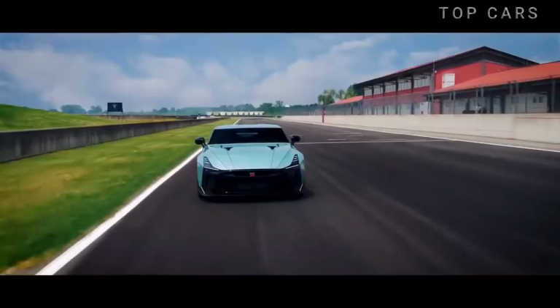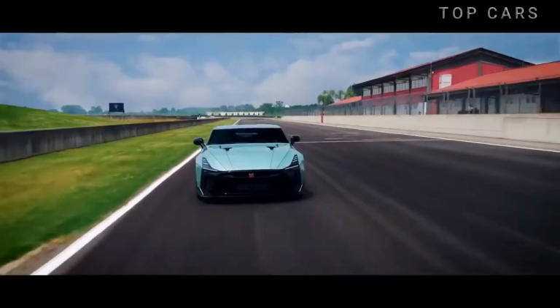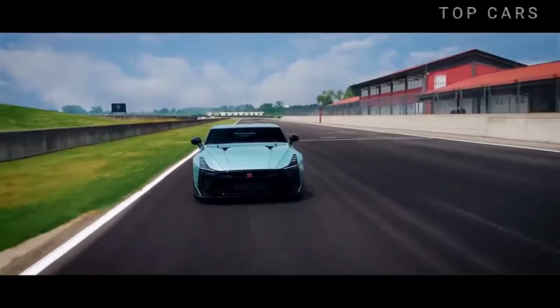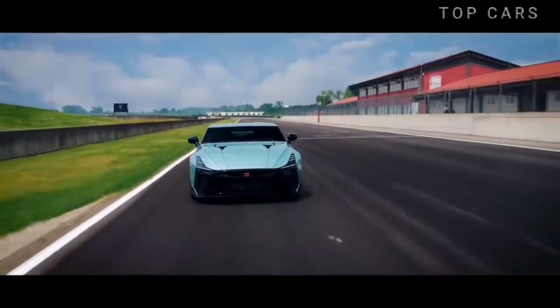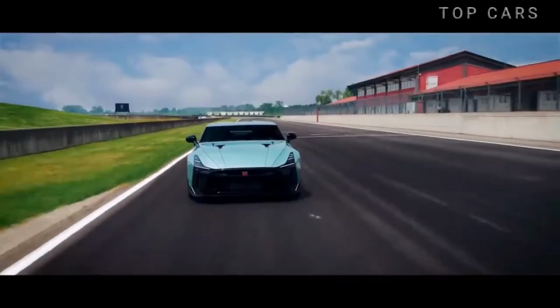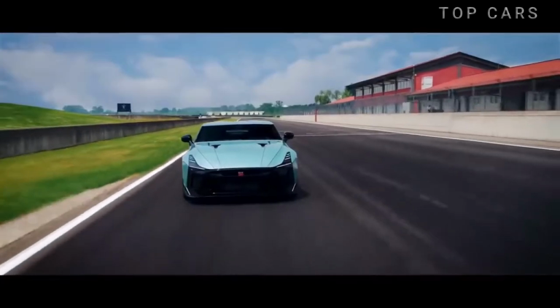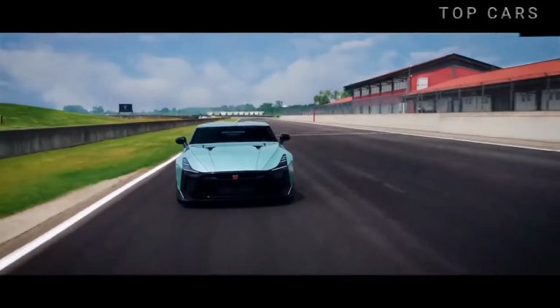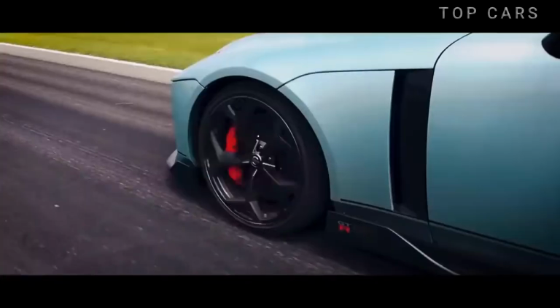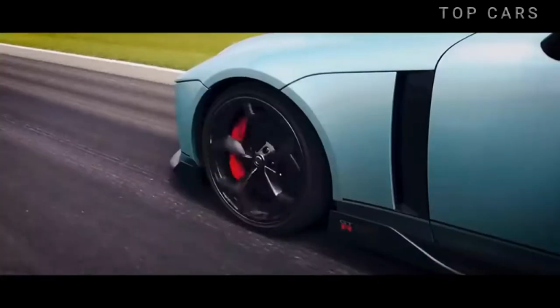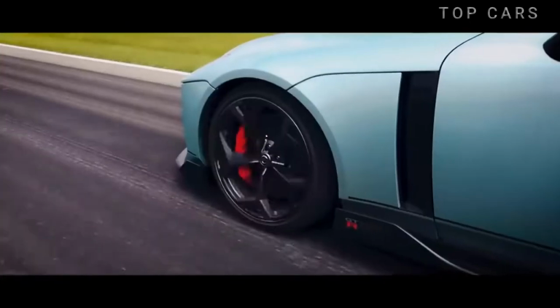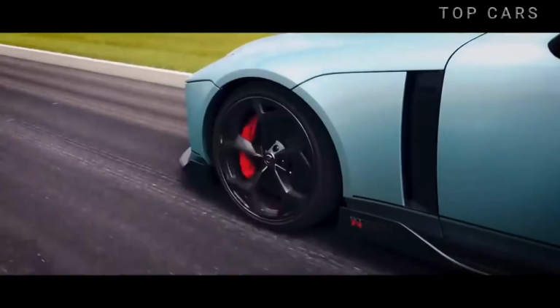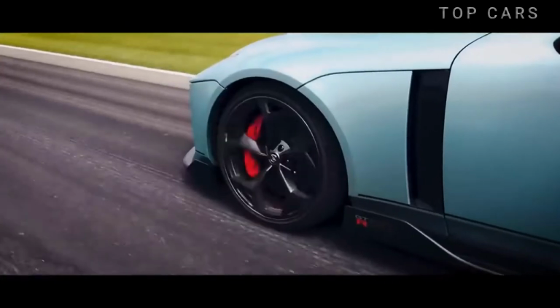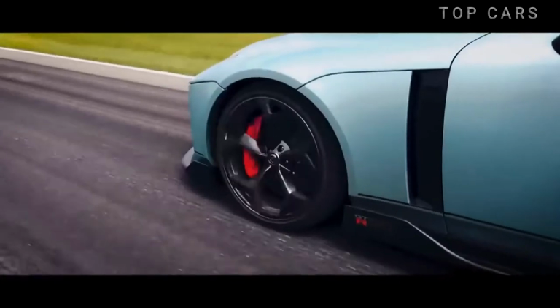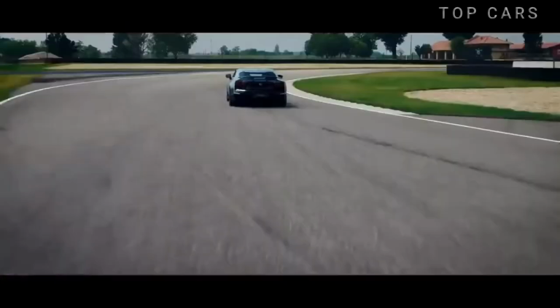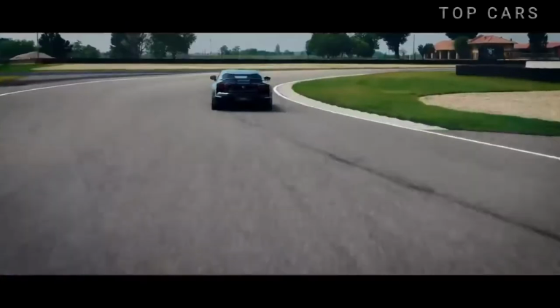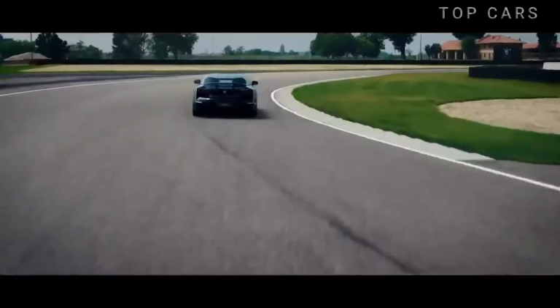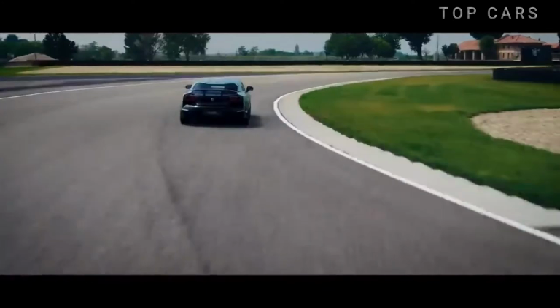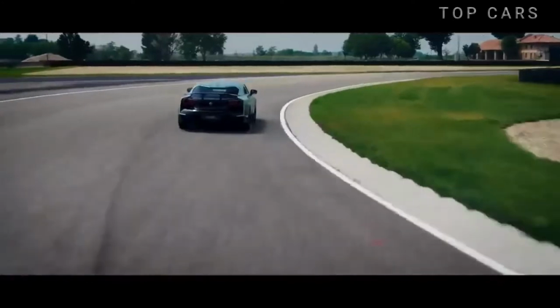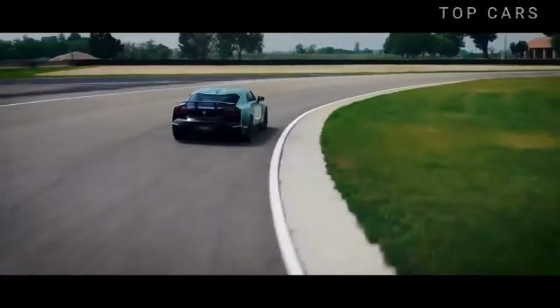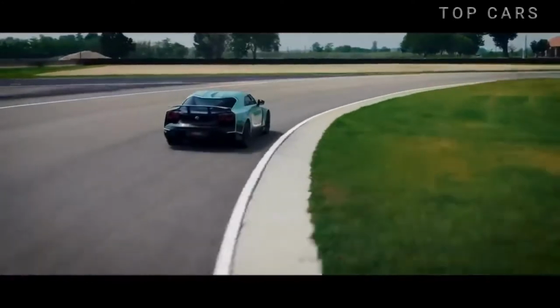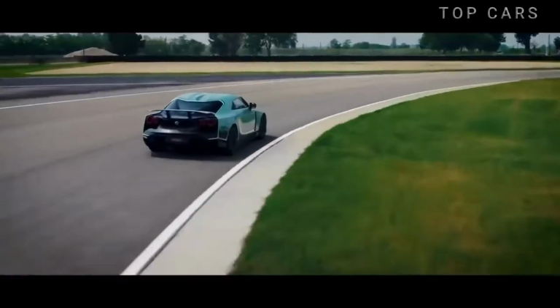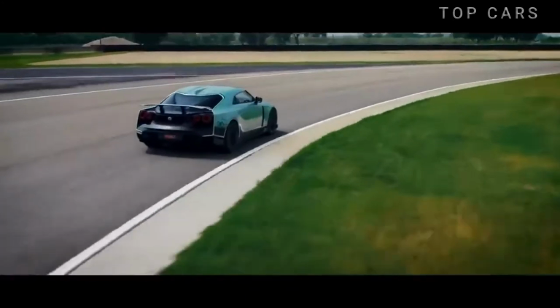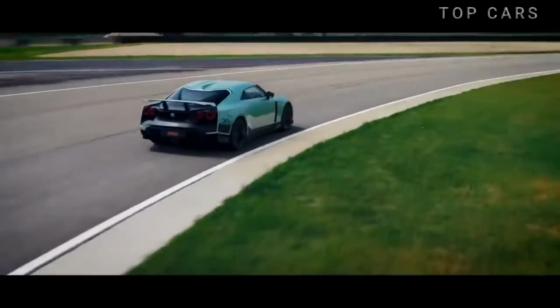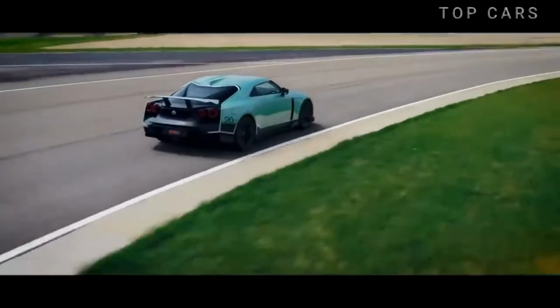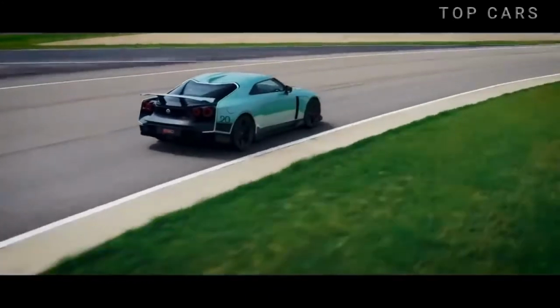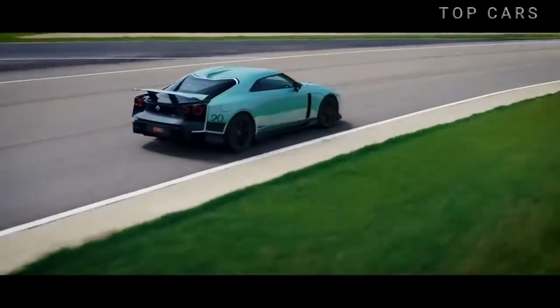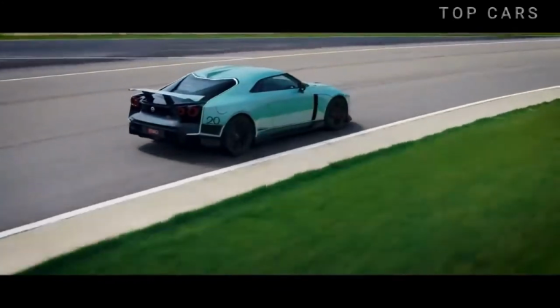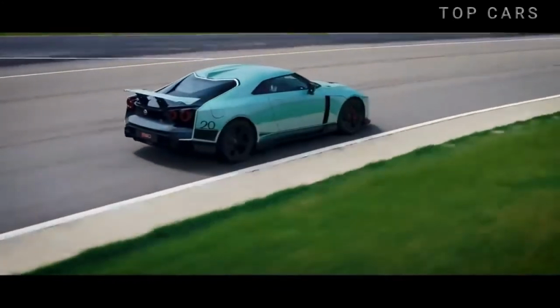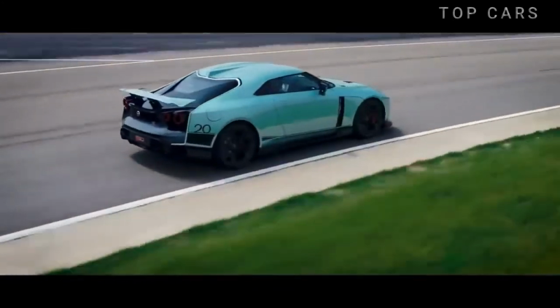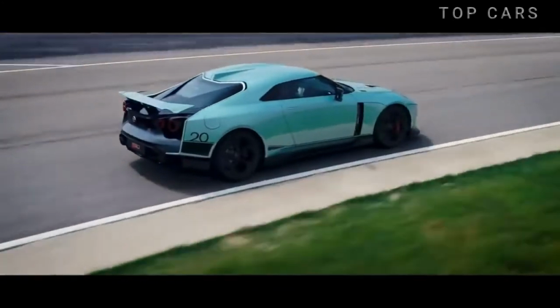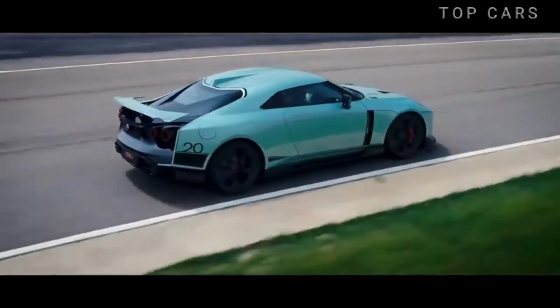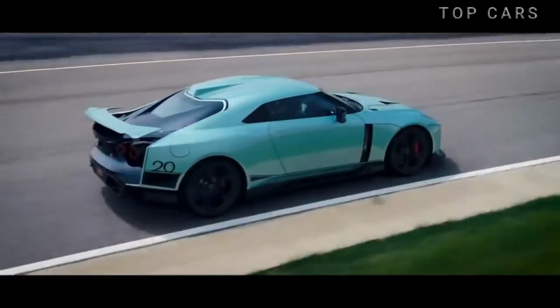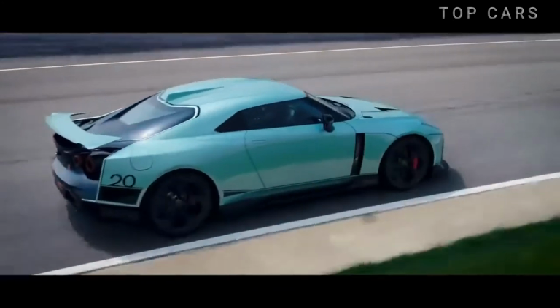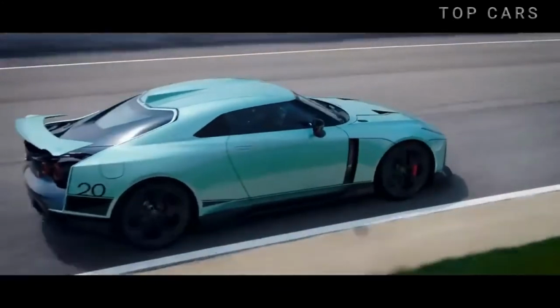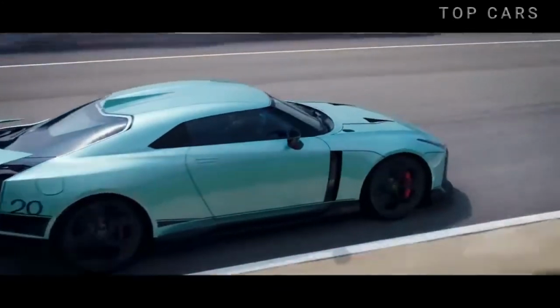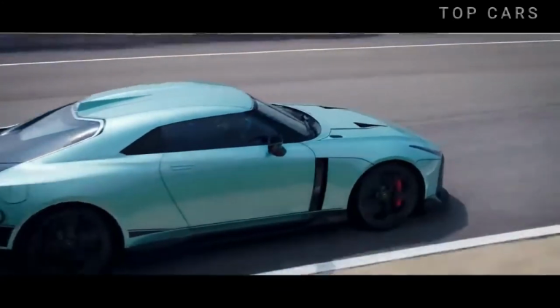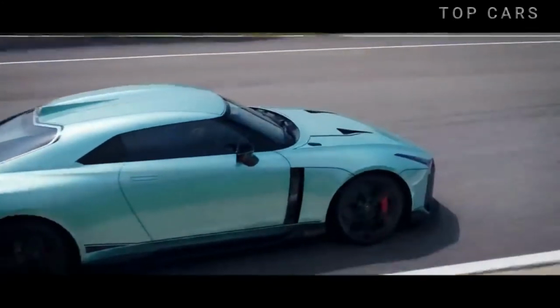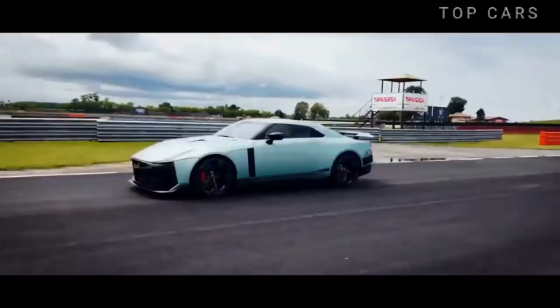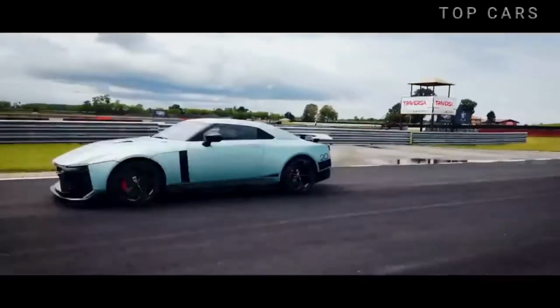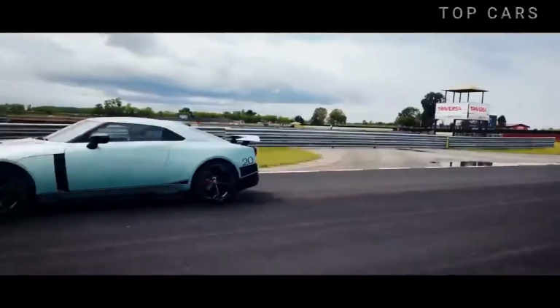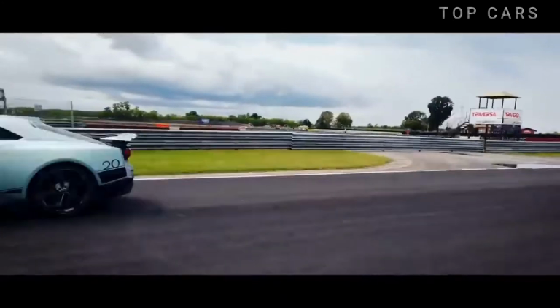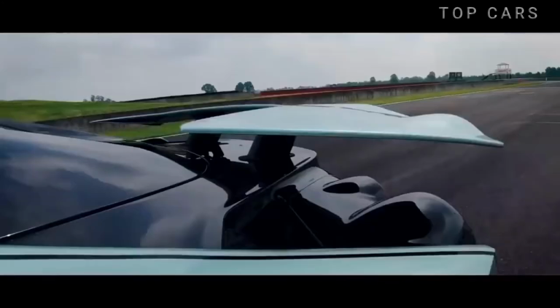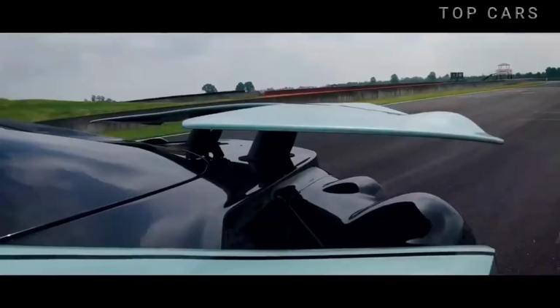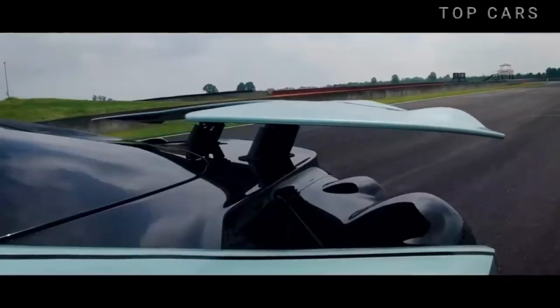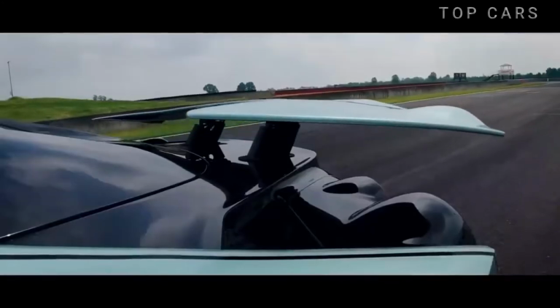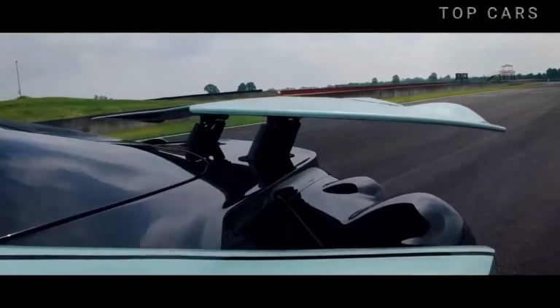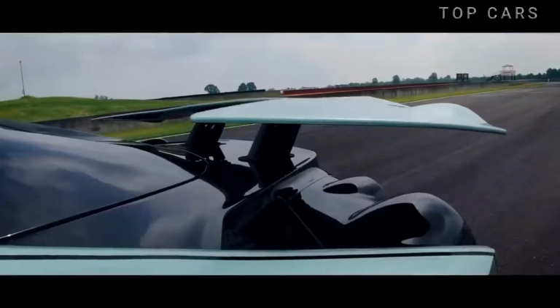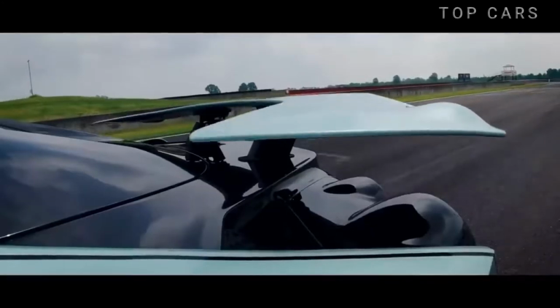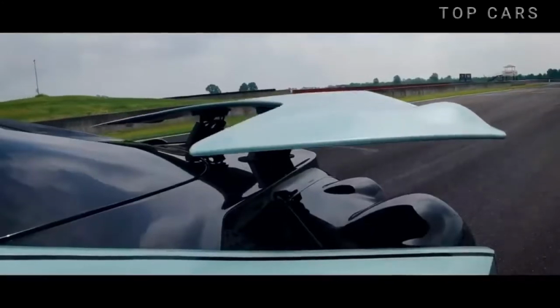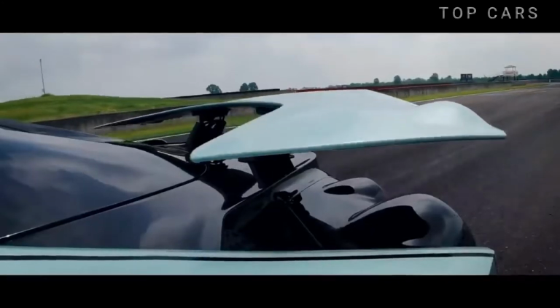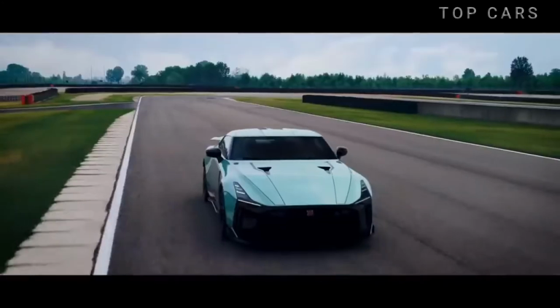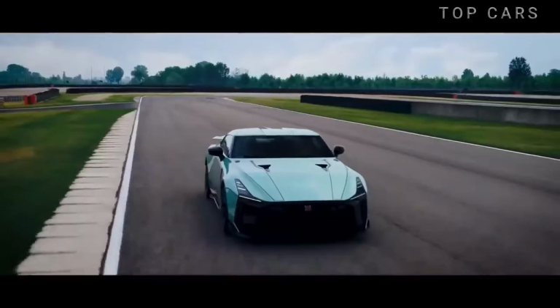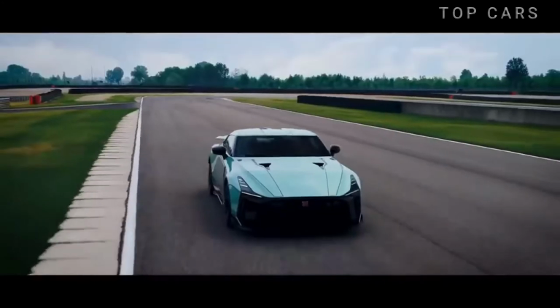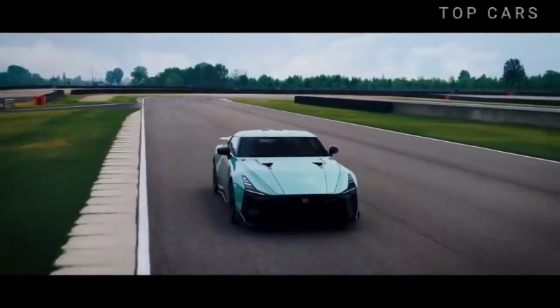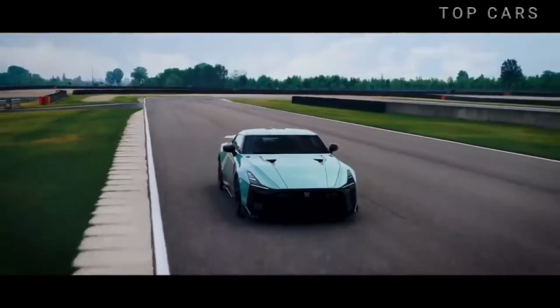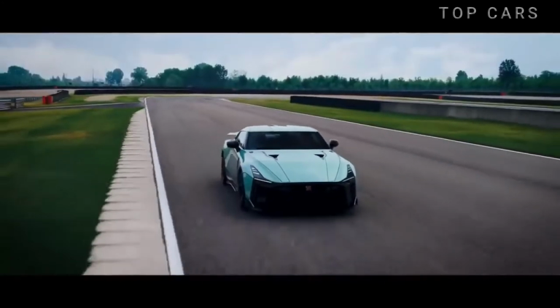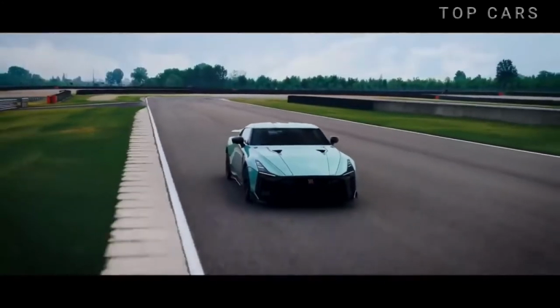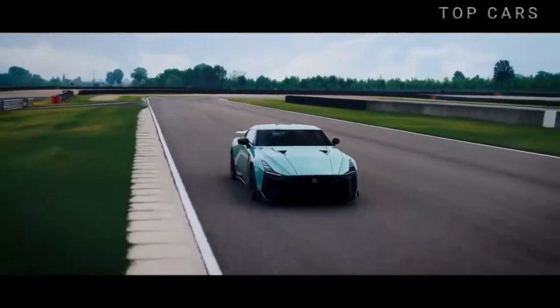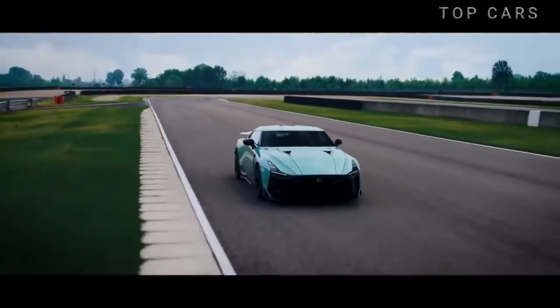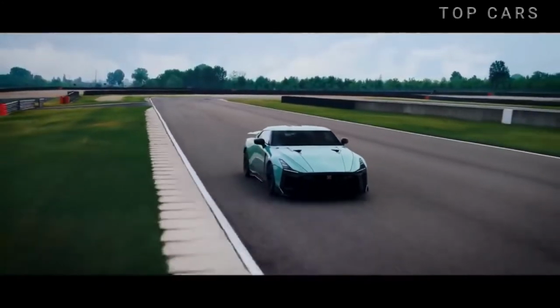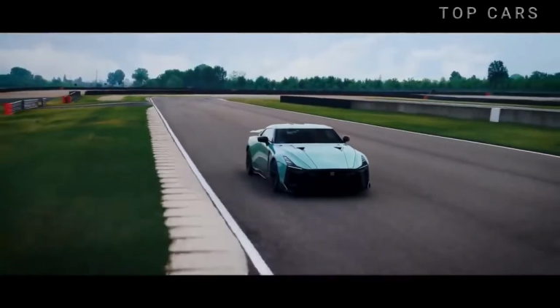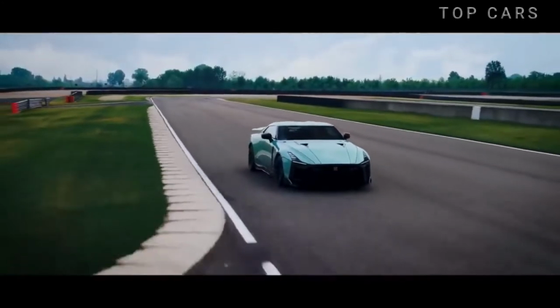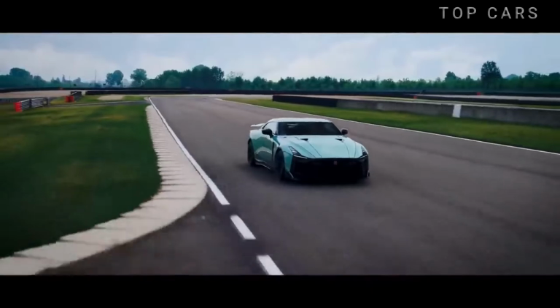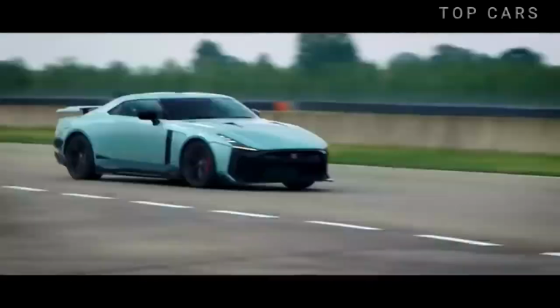Customized by ITAL Design based on the GT-R Nismo, the GT-R 50 is stronger, more luxurious, and personalized.